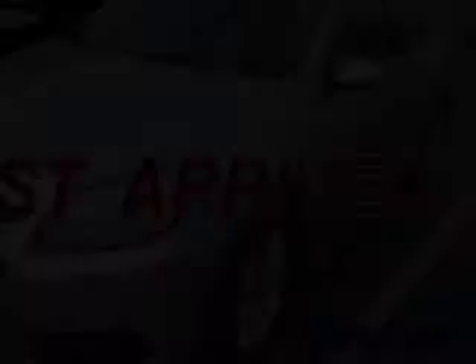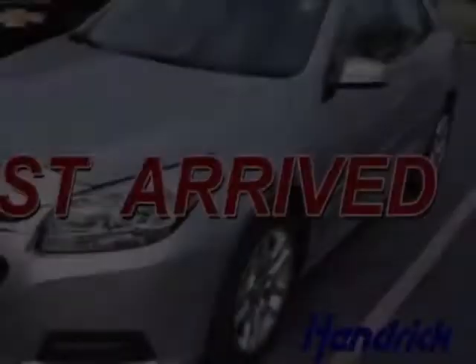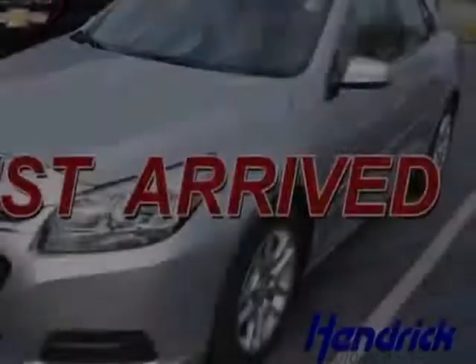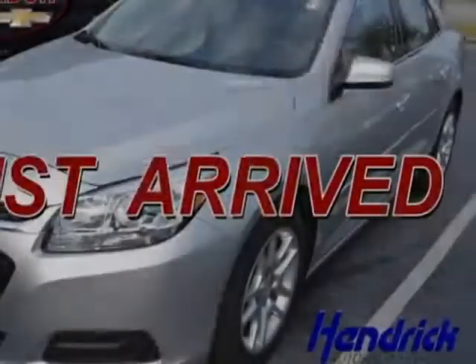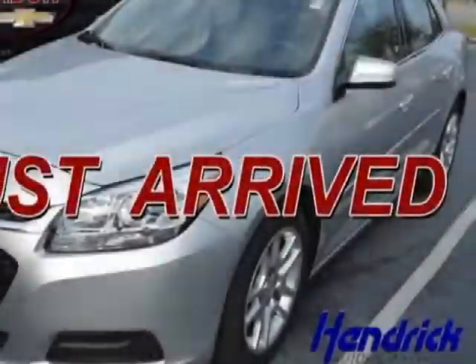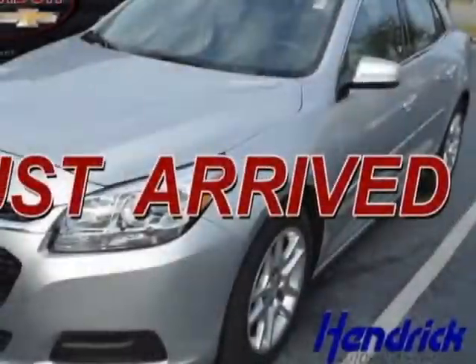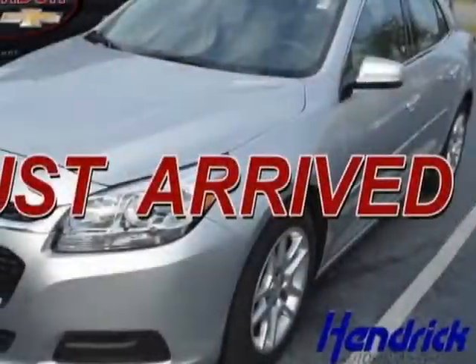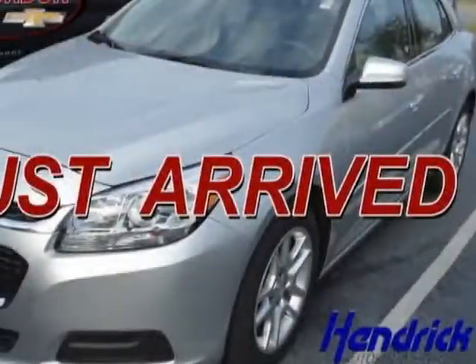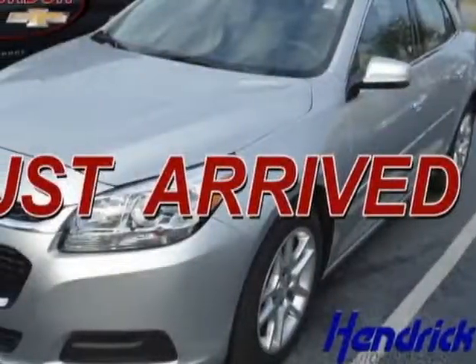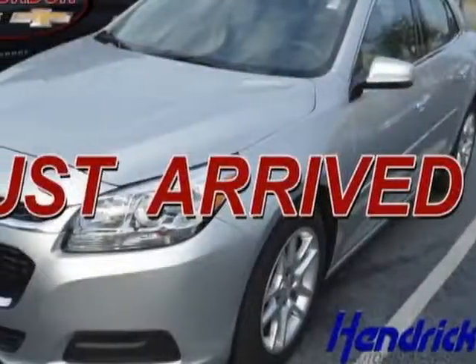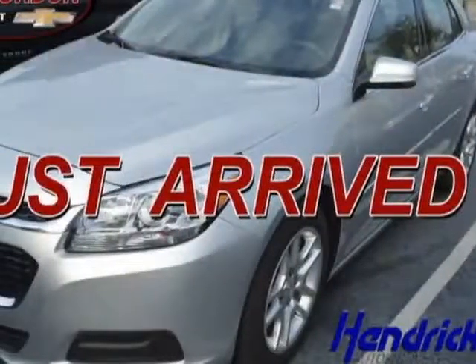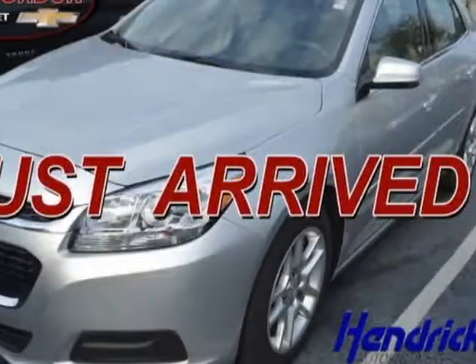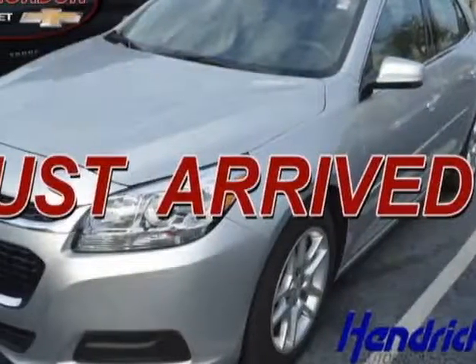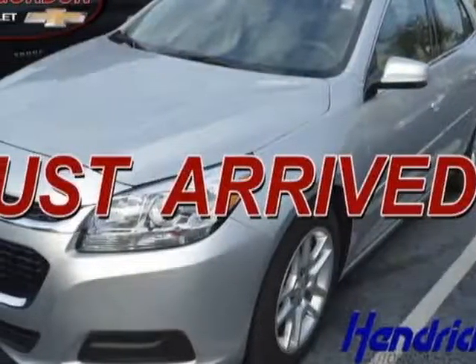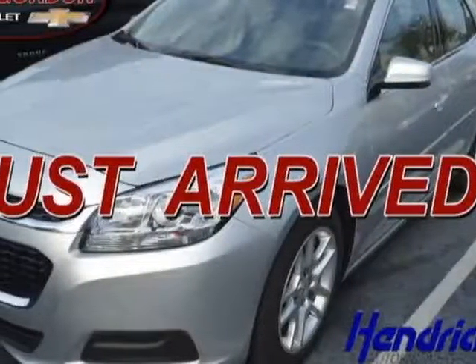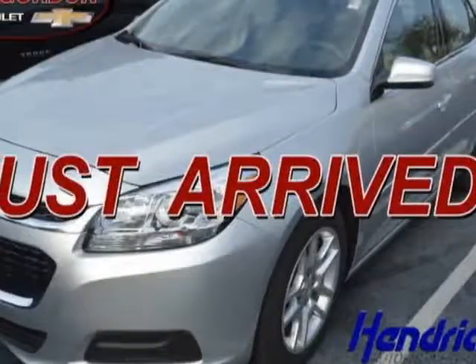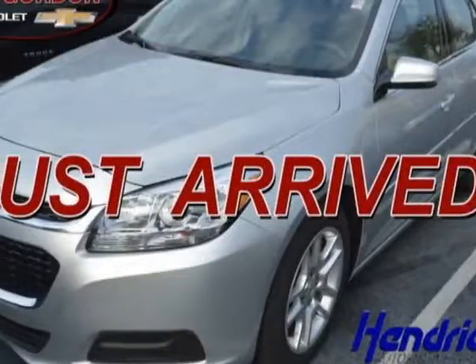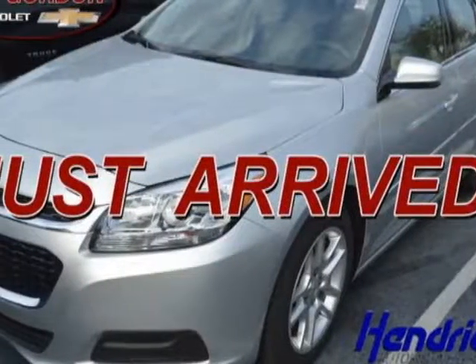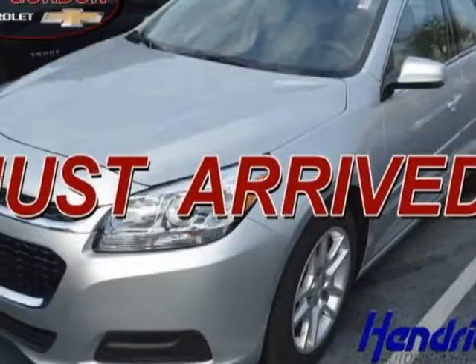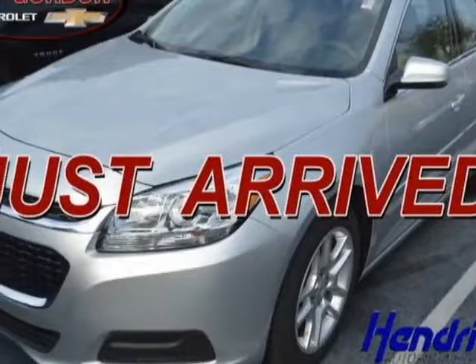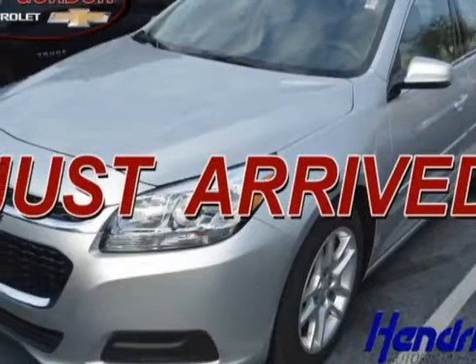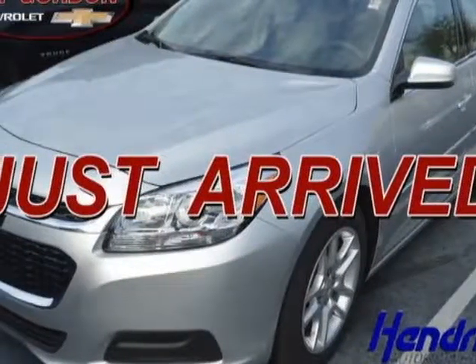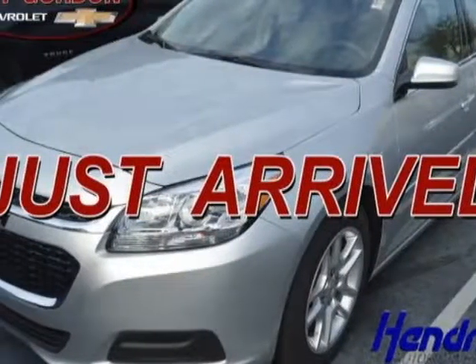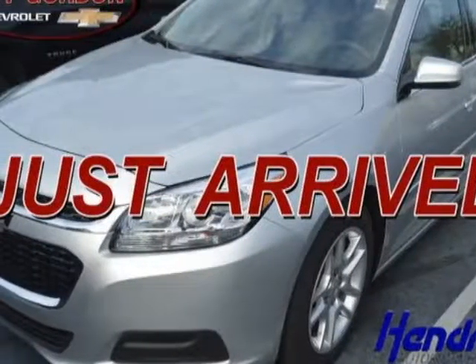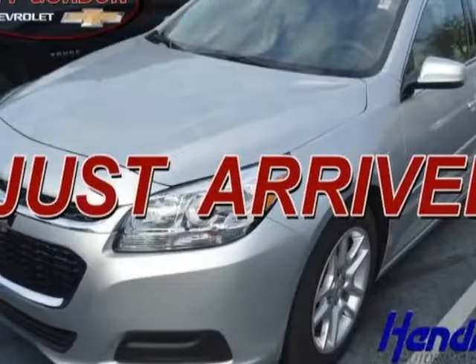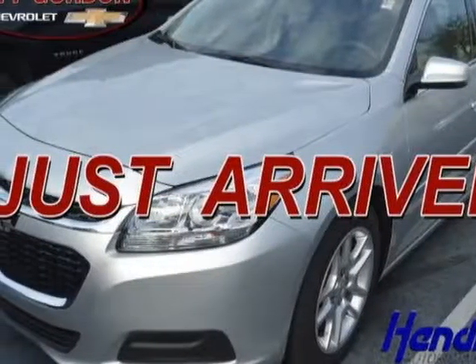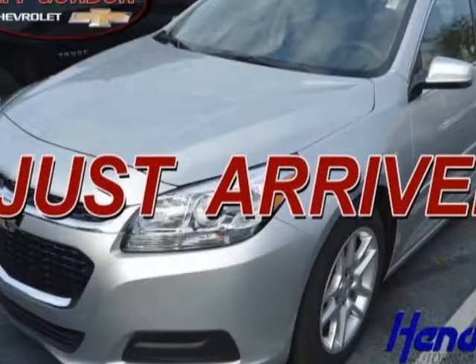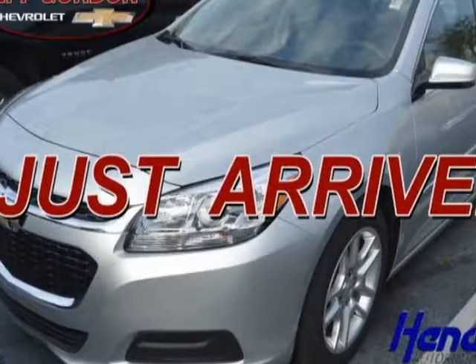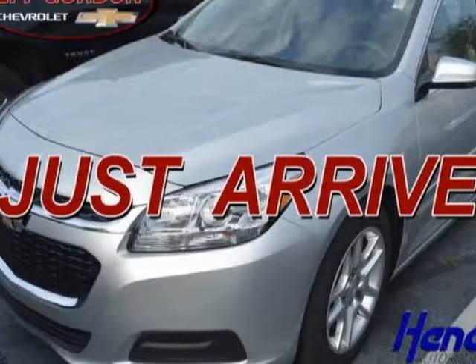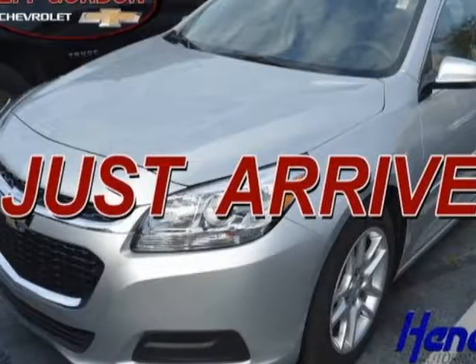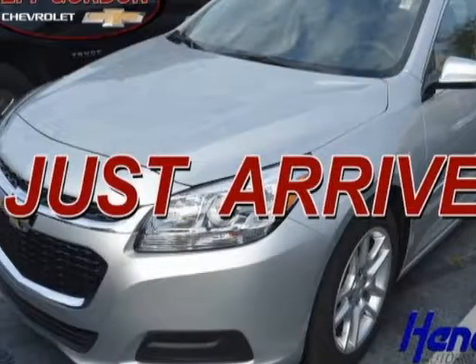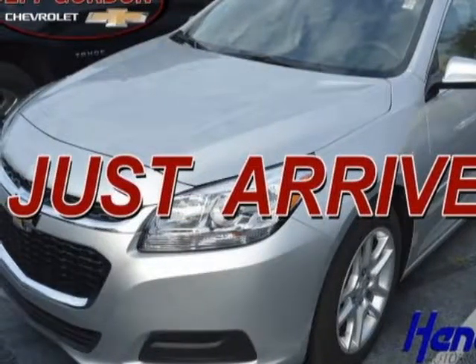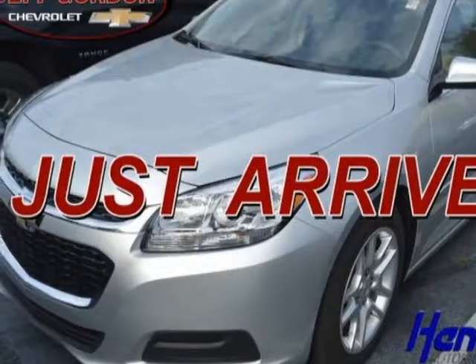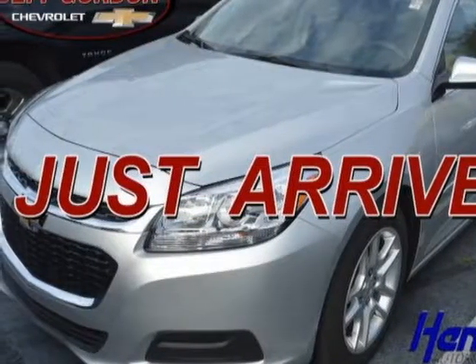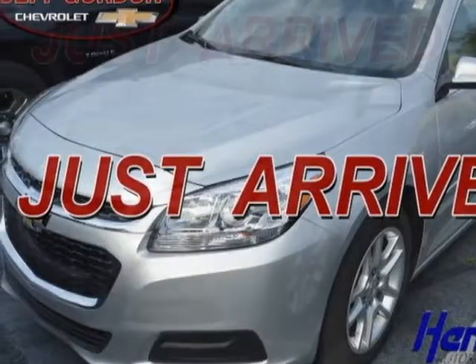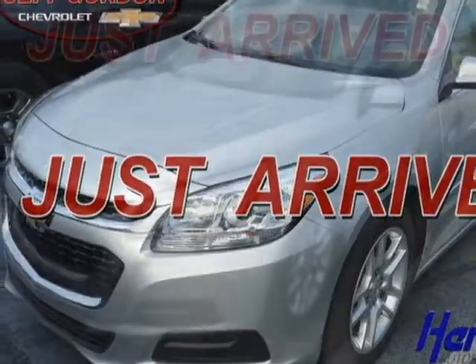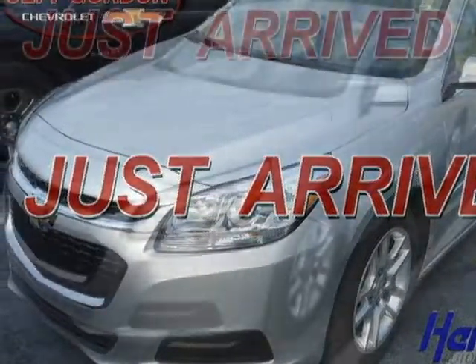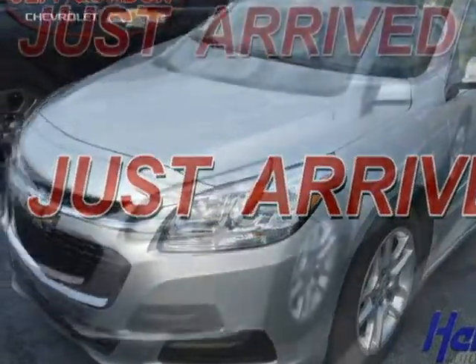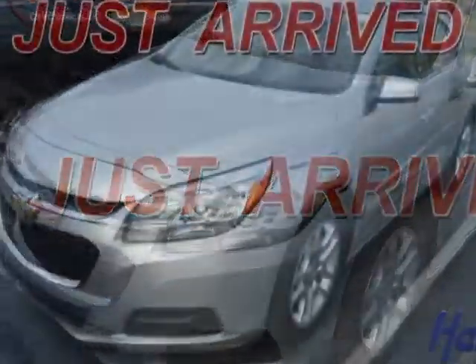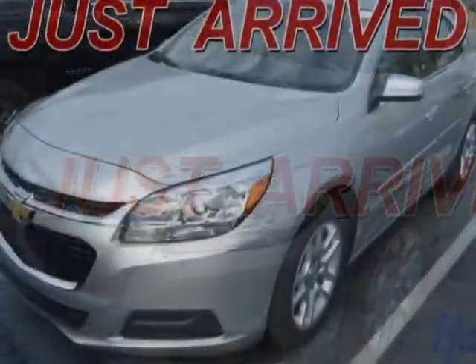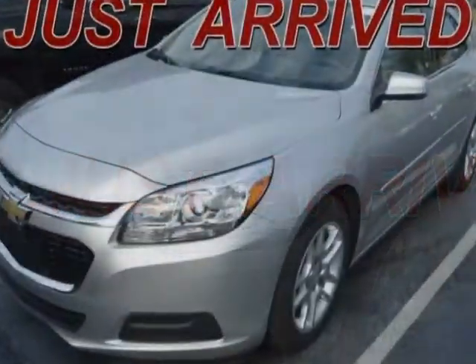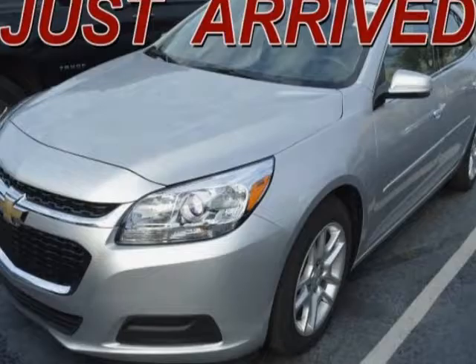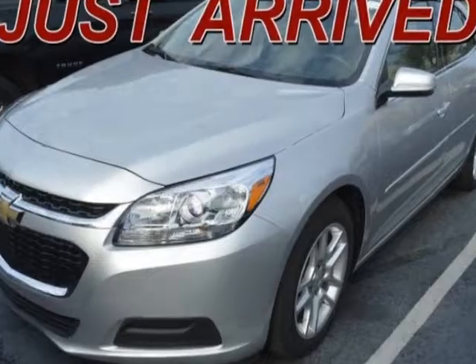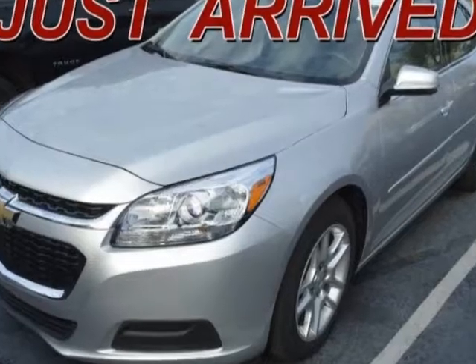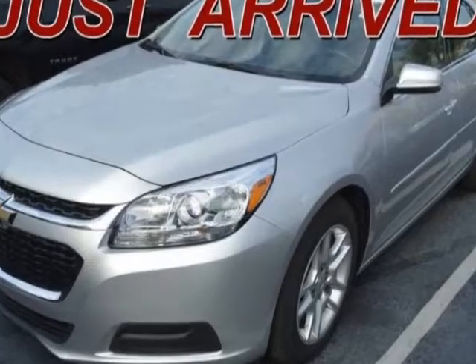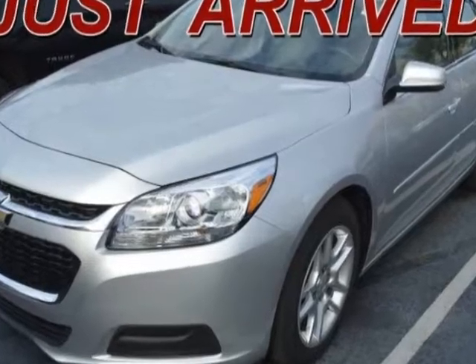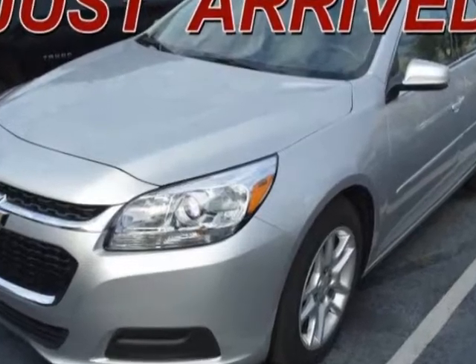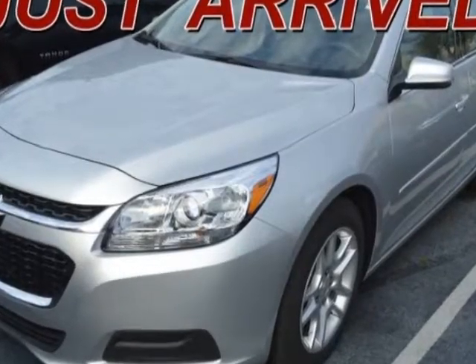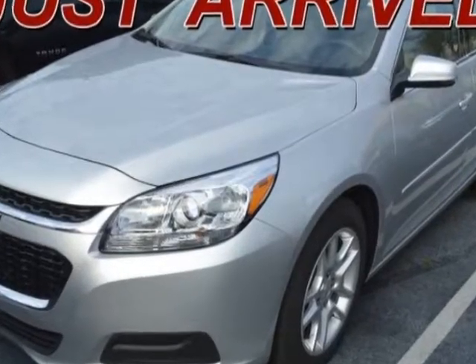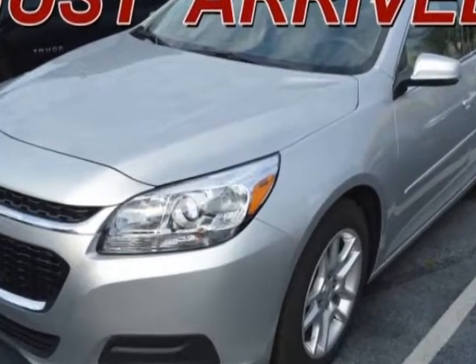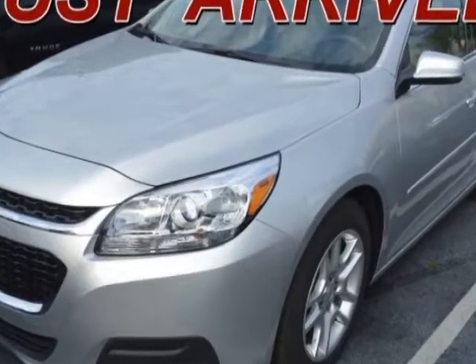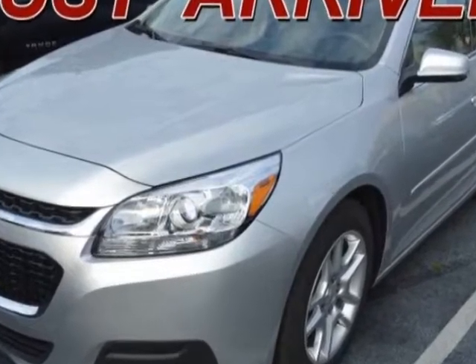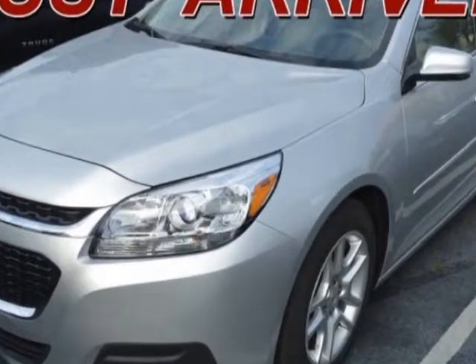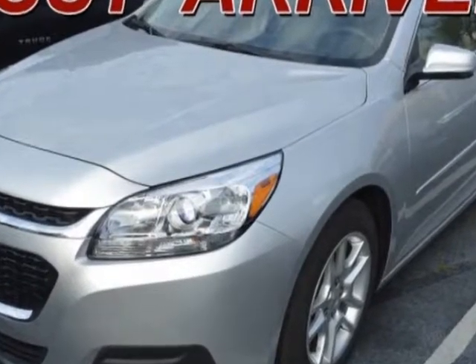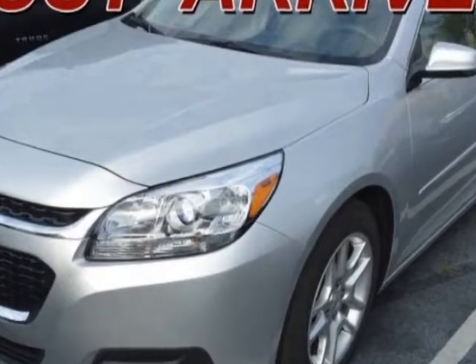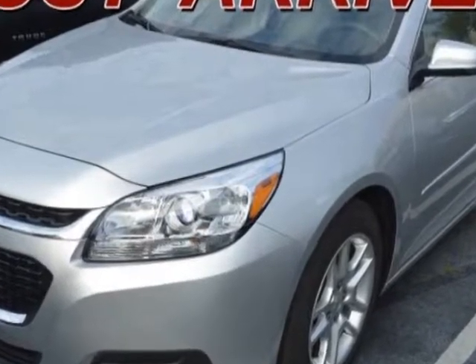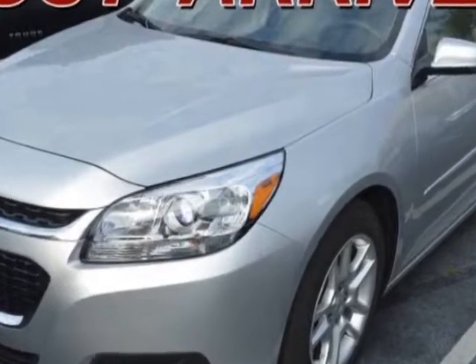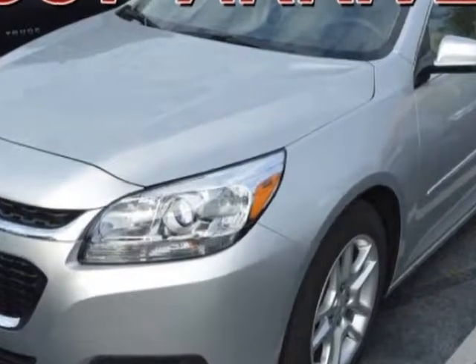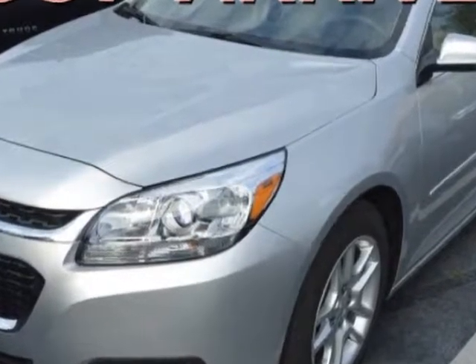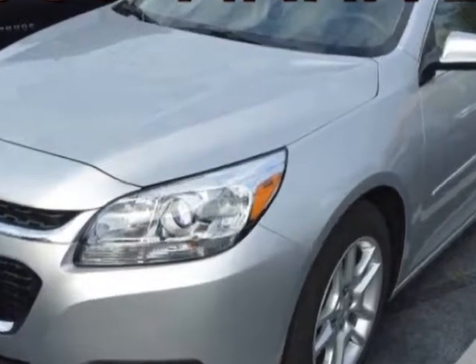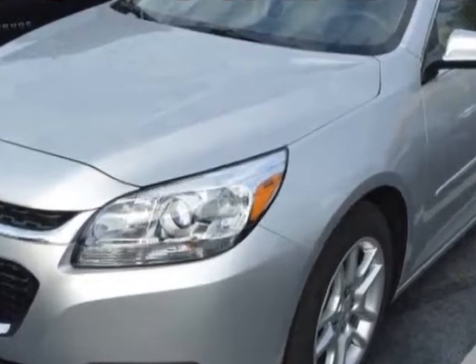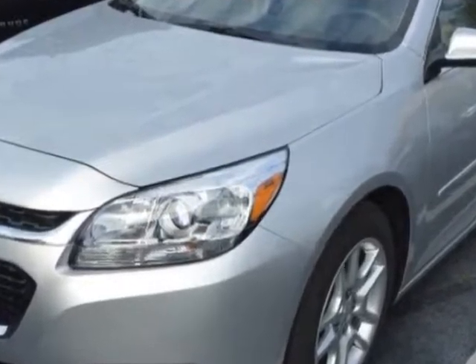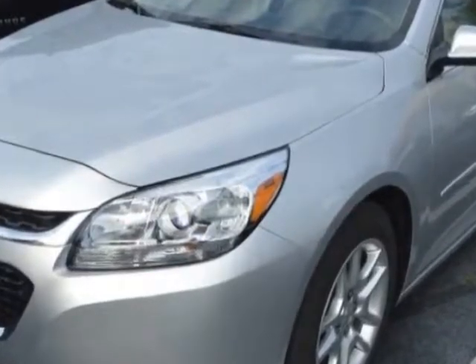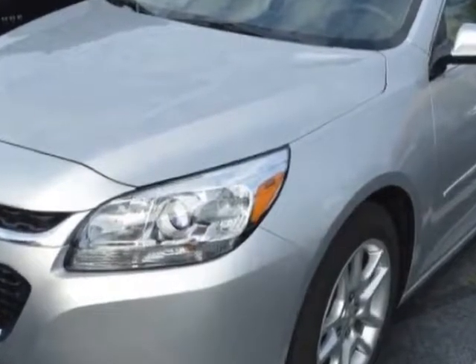Take a look at the certified pre-owned 2015 Chevrolet Malibu. Carfax has certified this Malibu as having one owner.